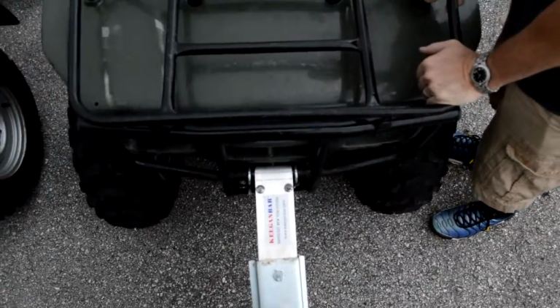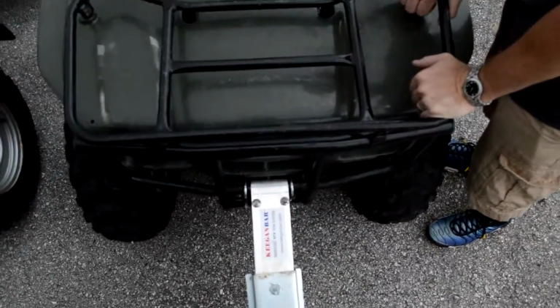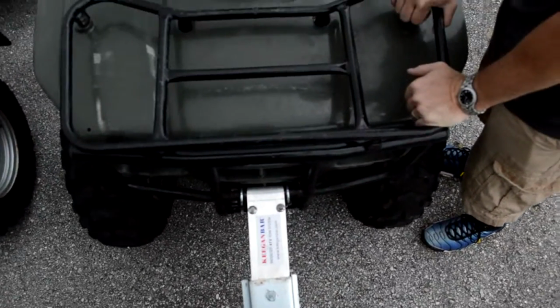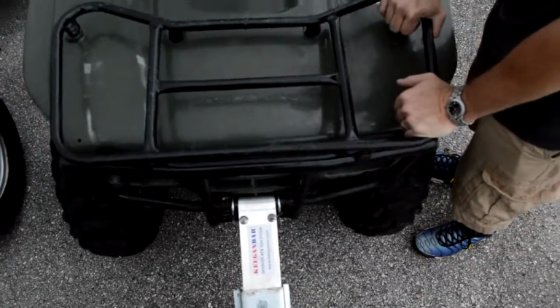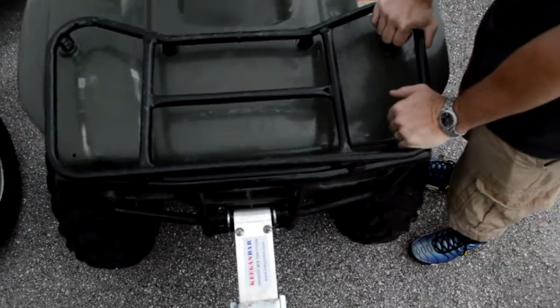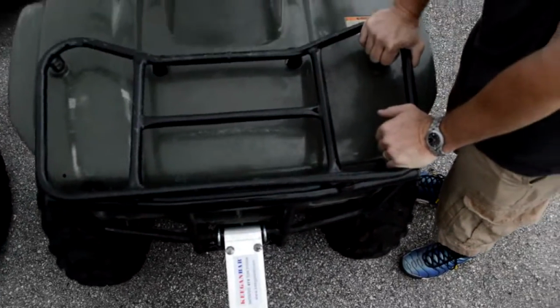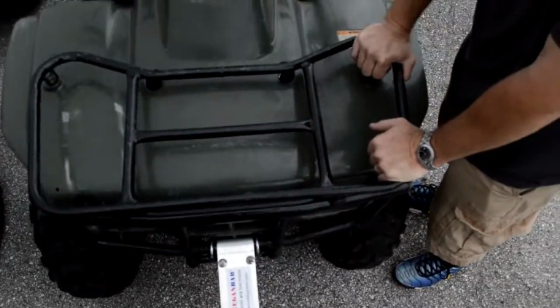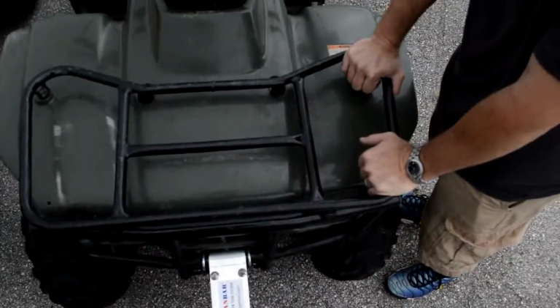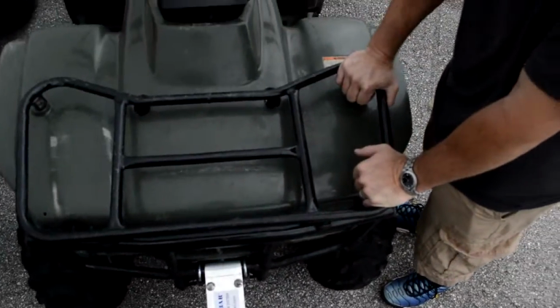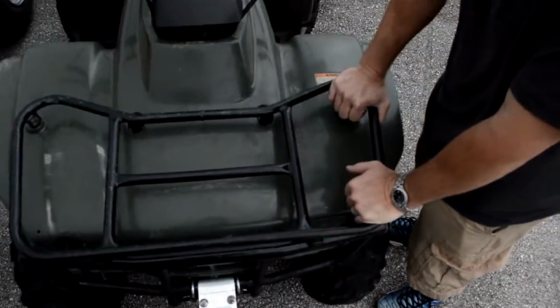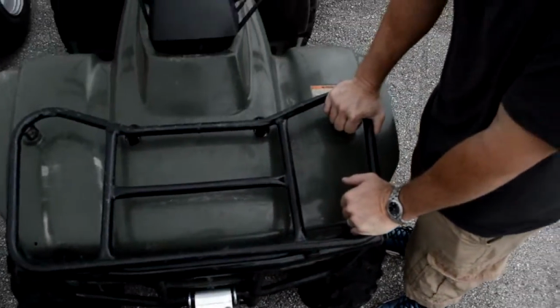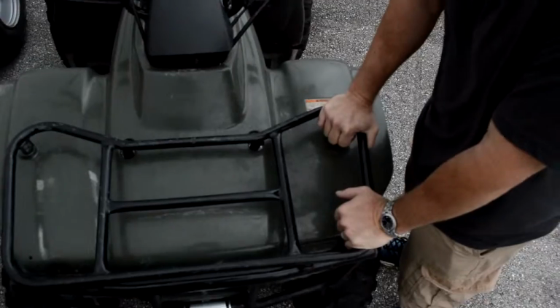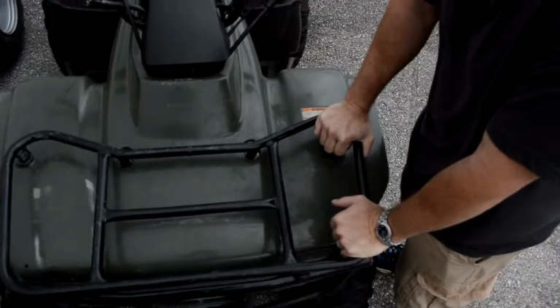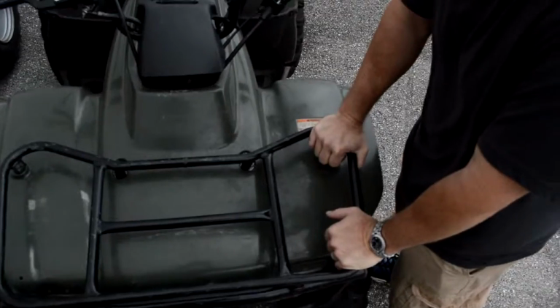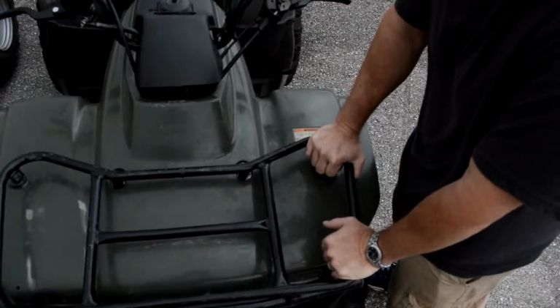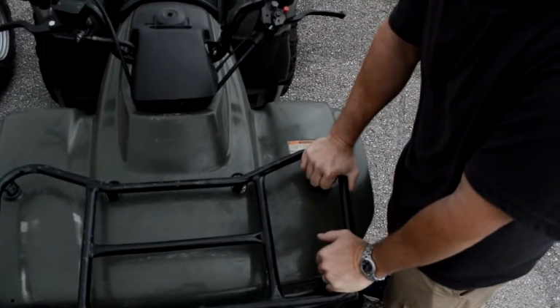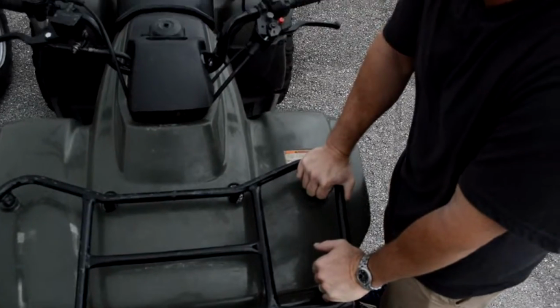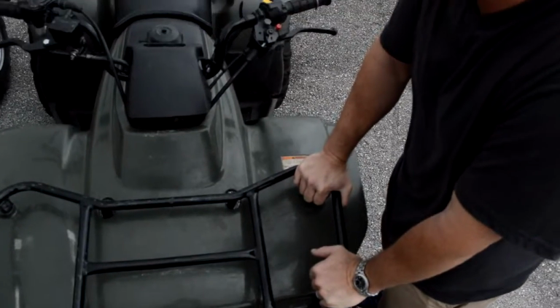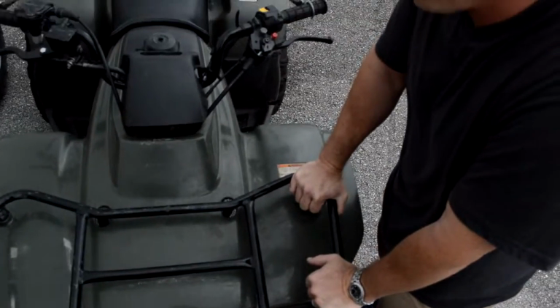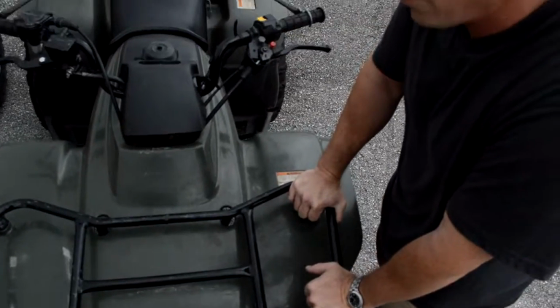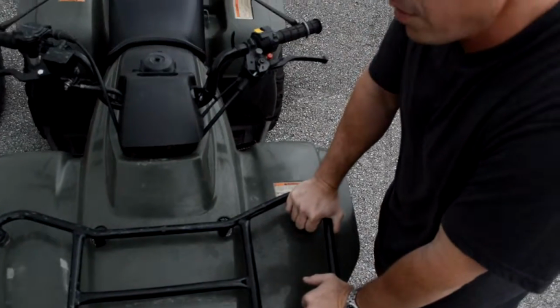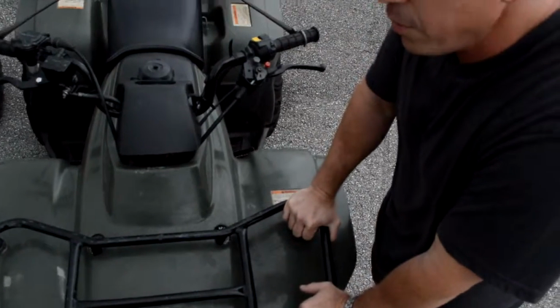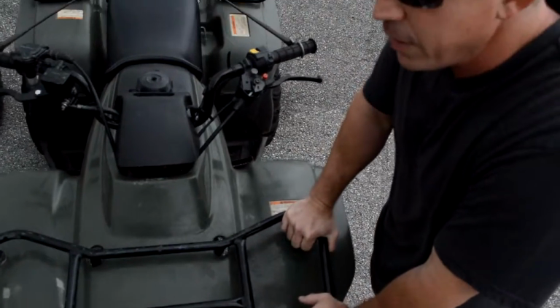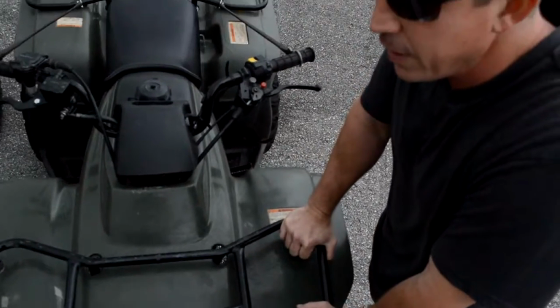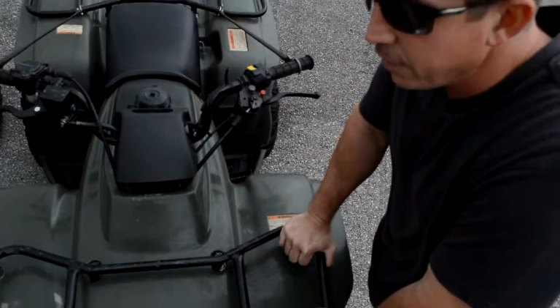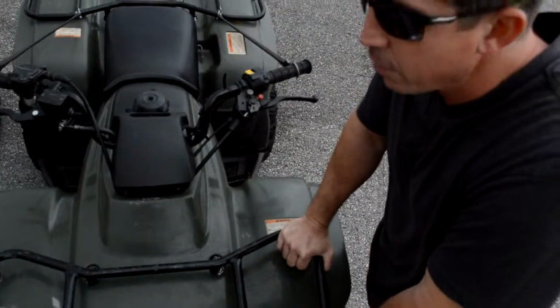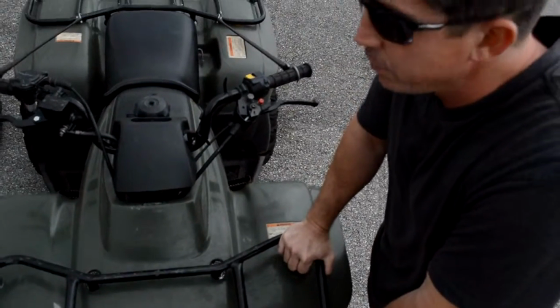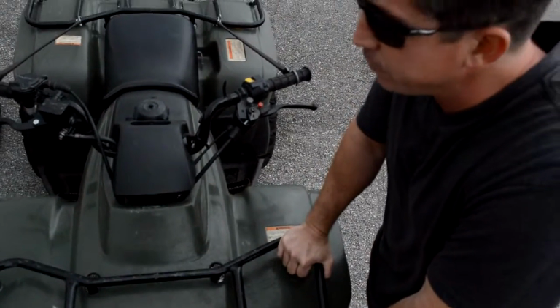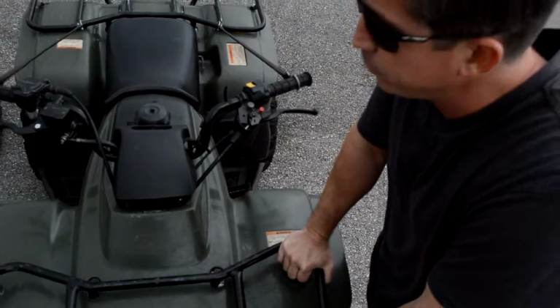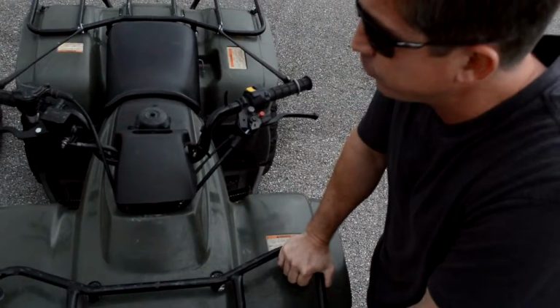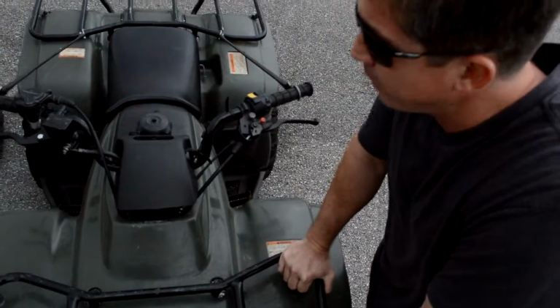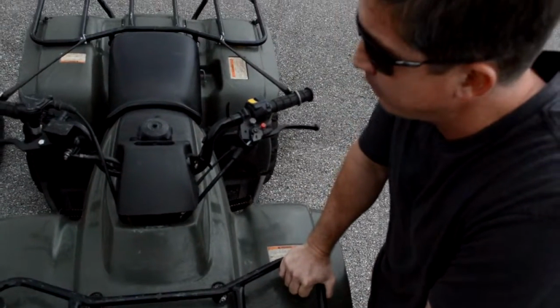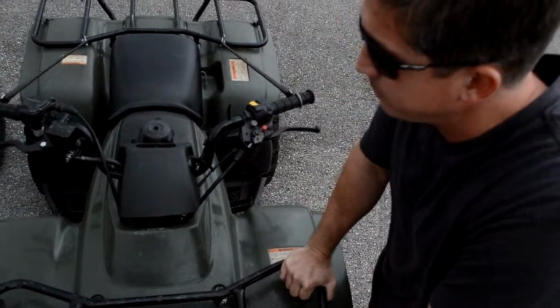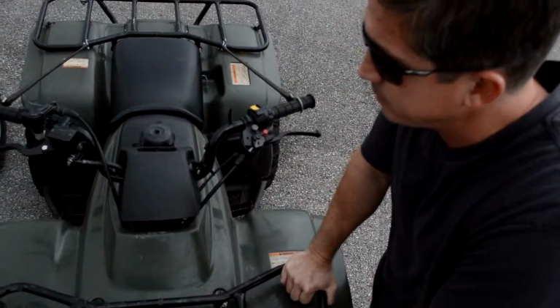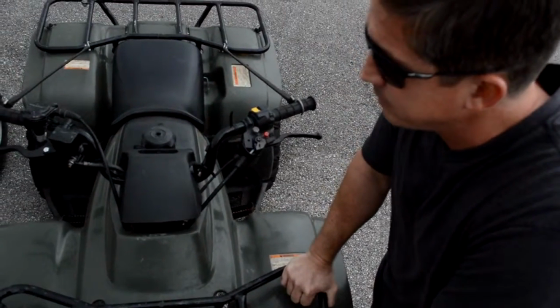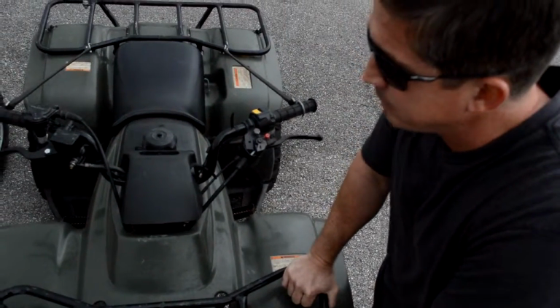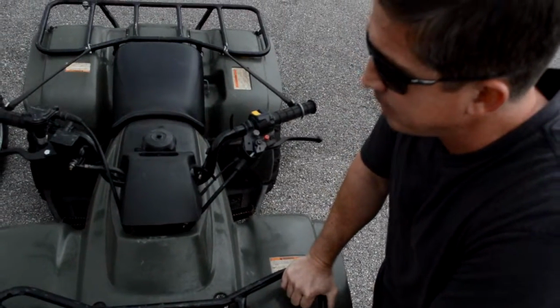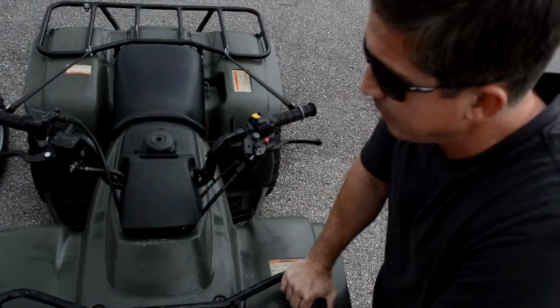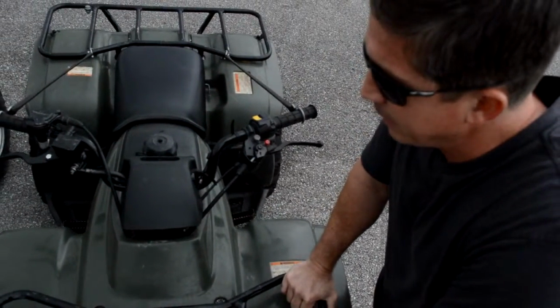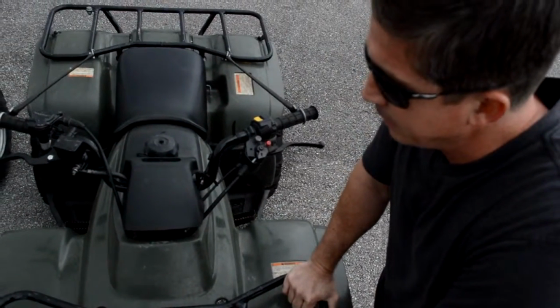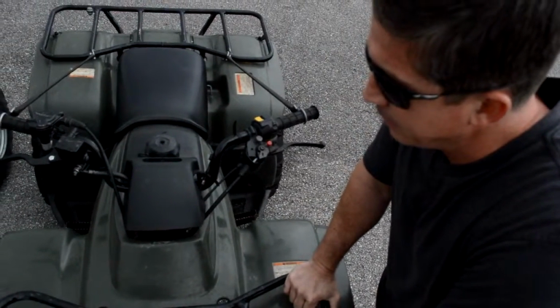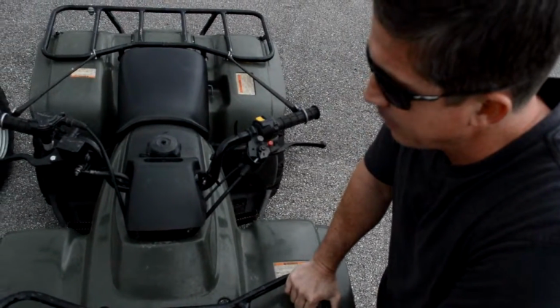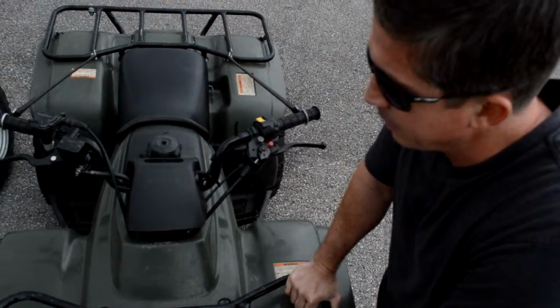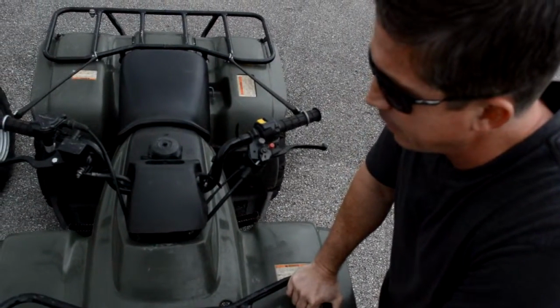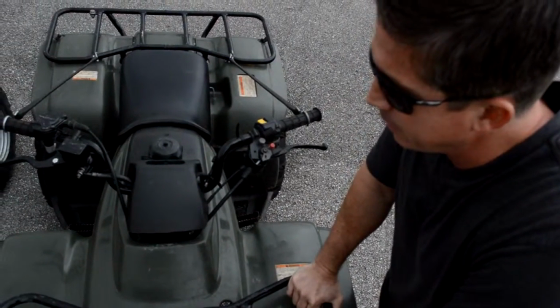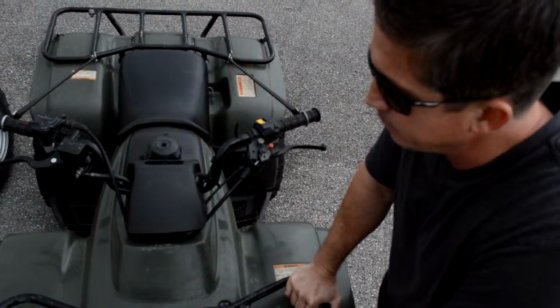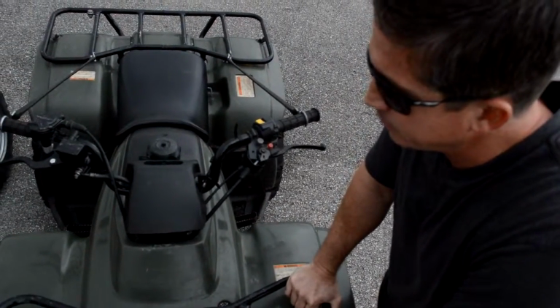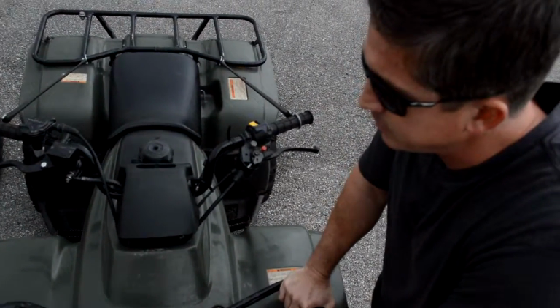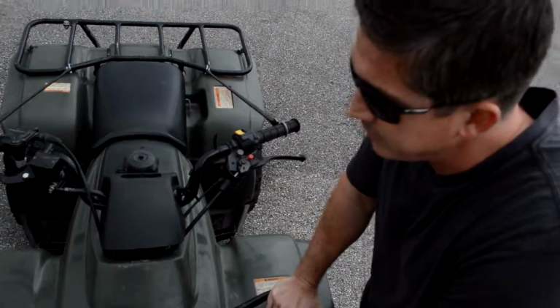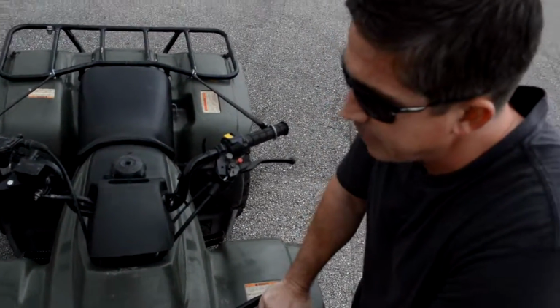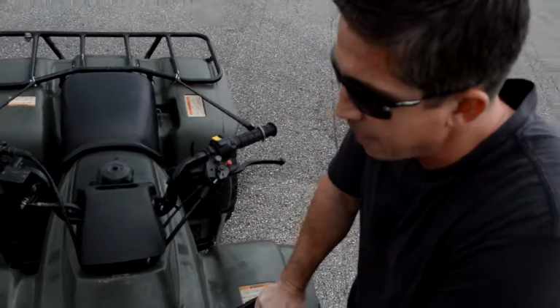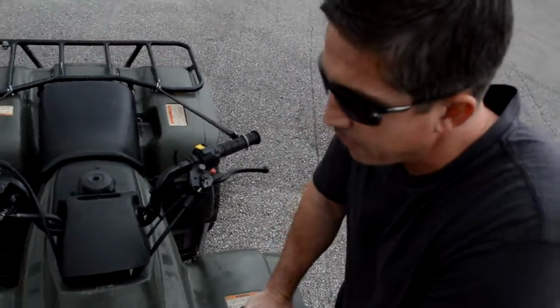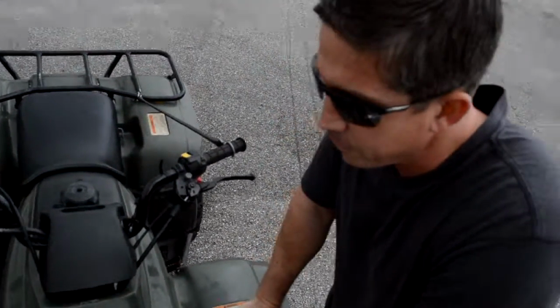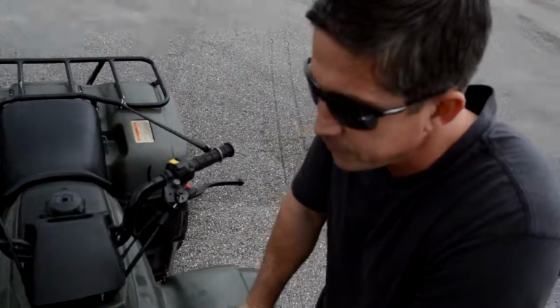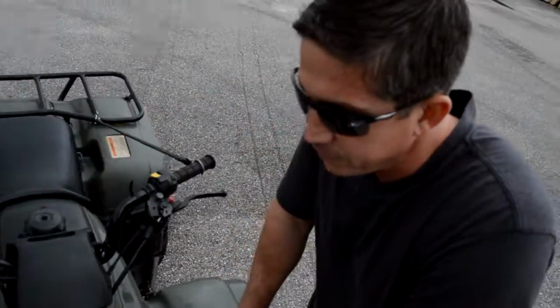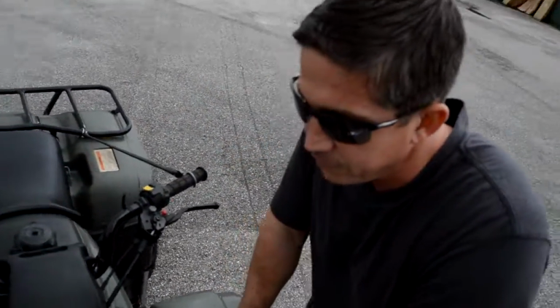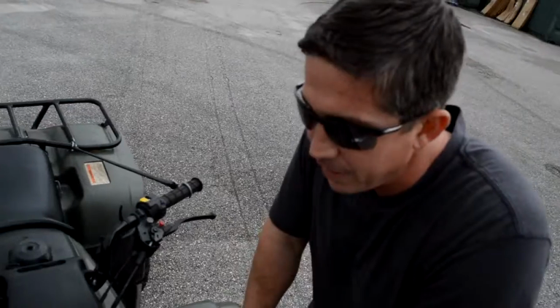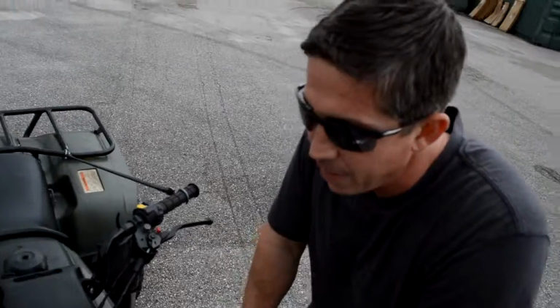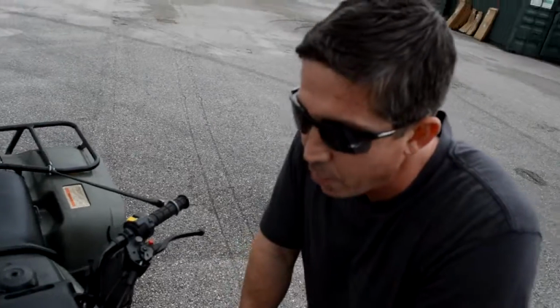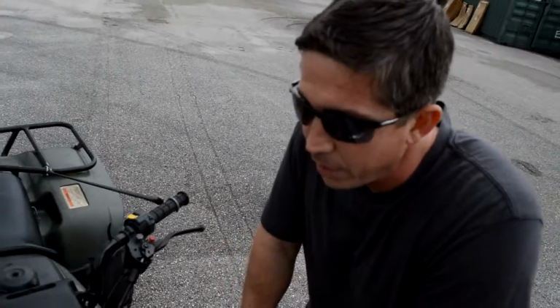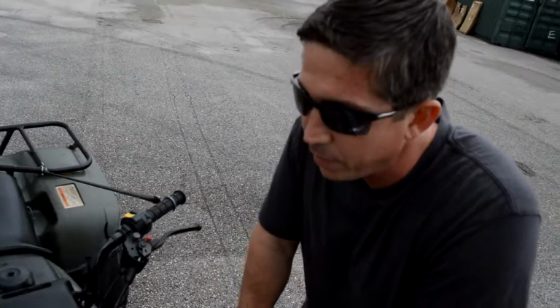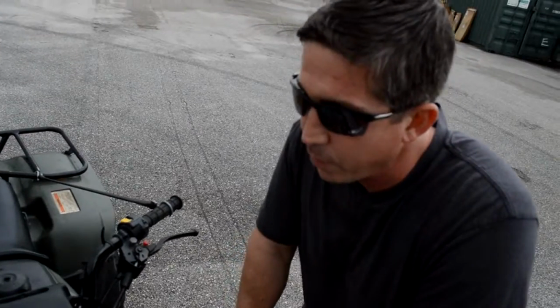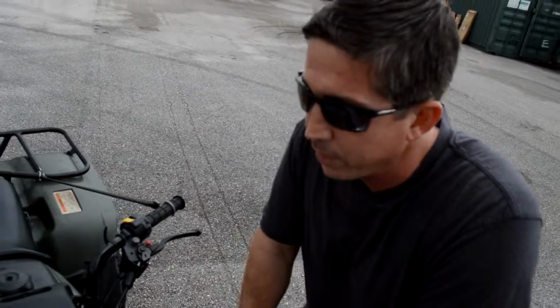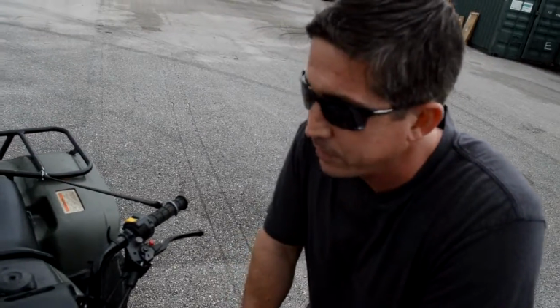Soon you'll see some more videos of this being on the road, going through trails, and you'll see how versatile and how well it works.